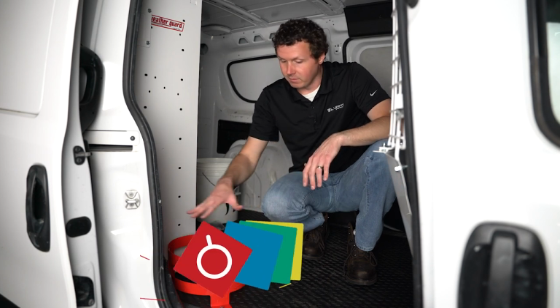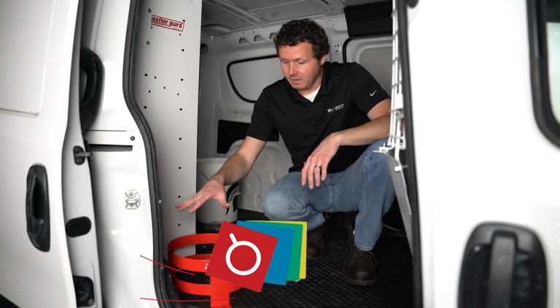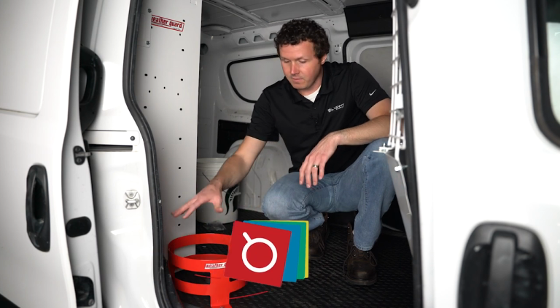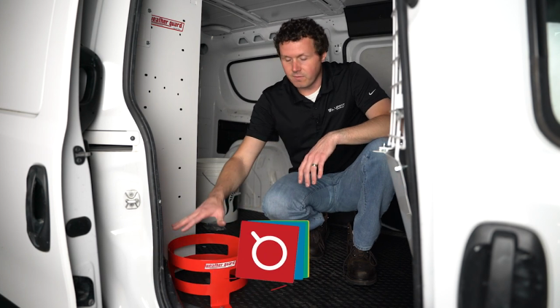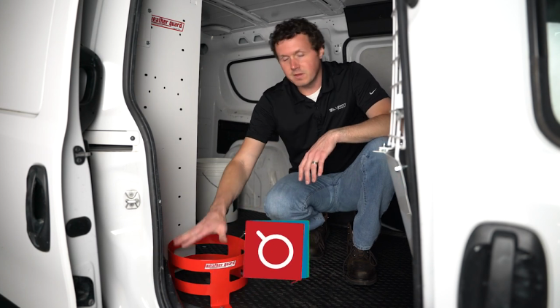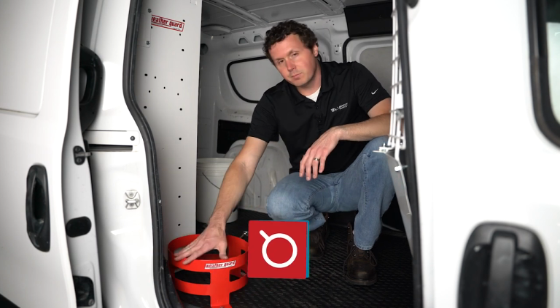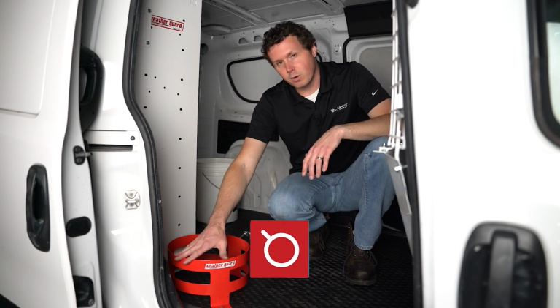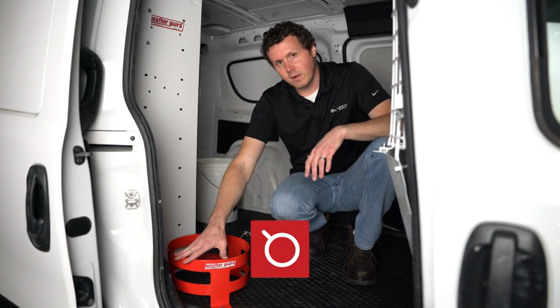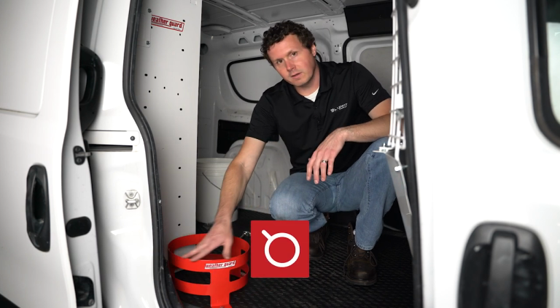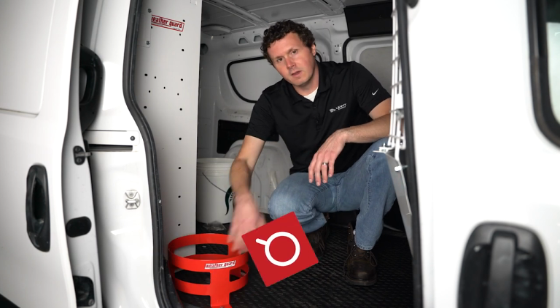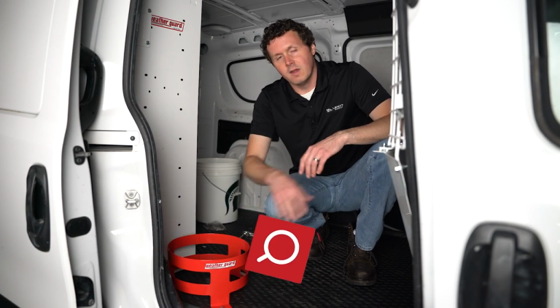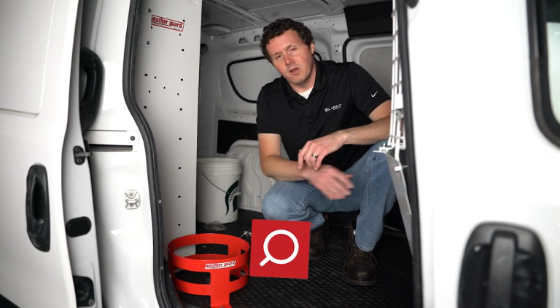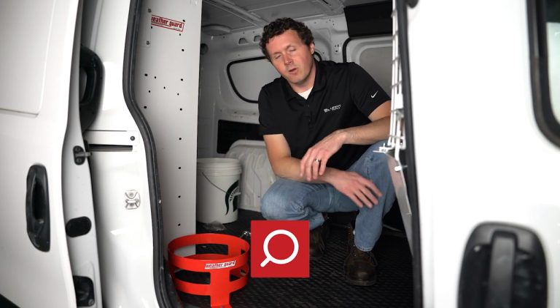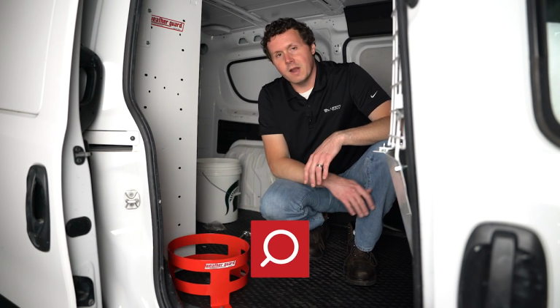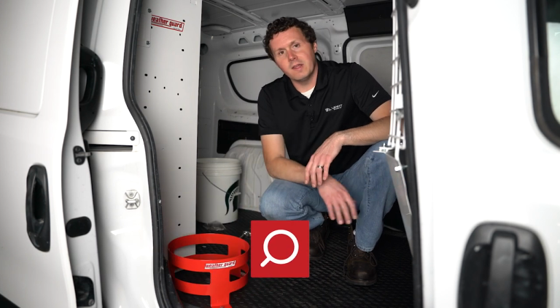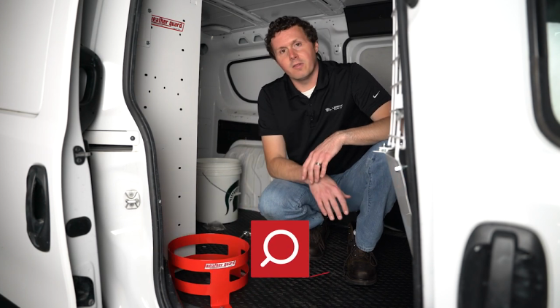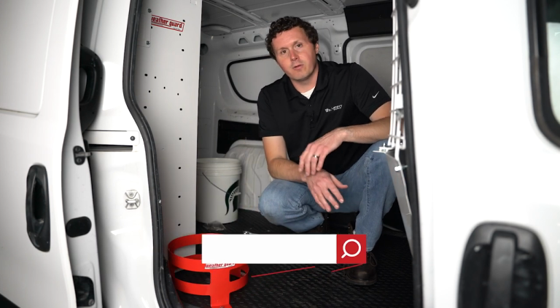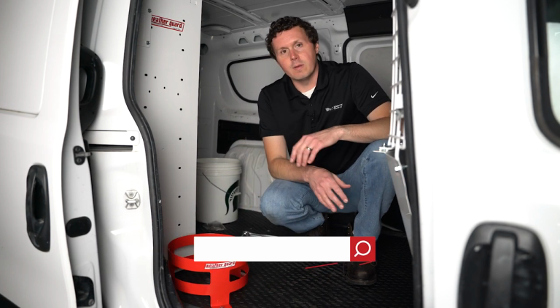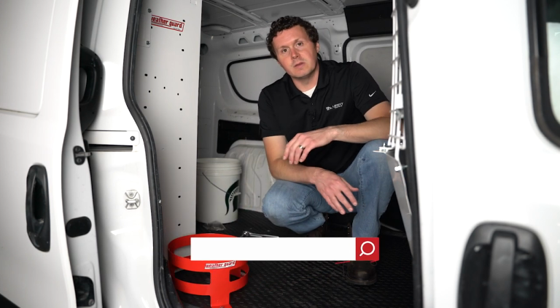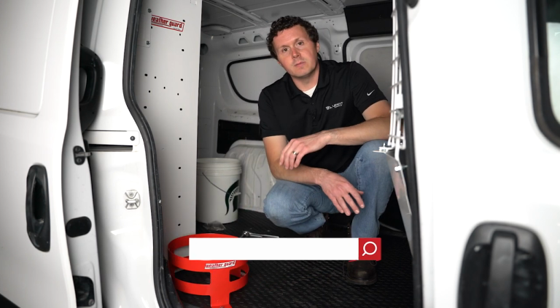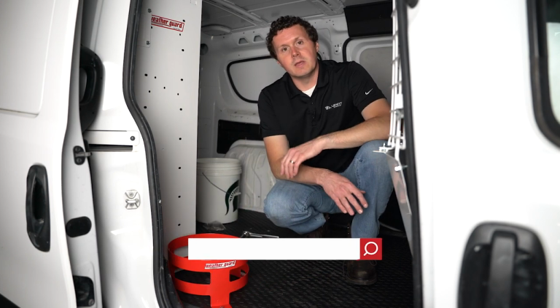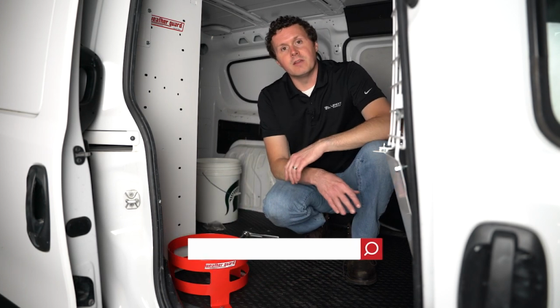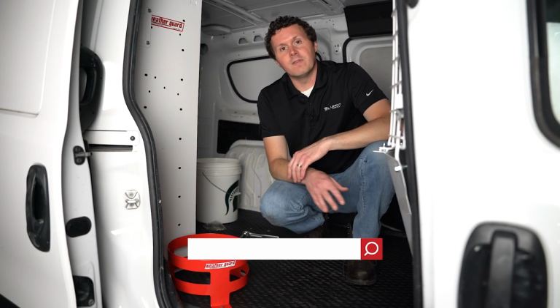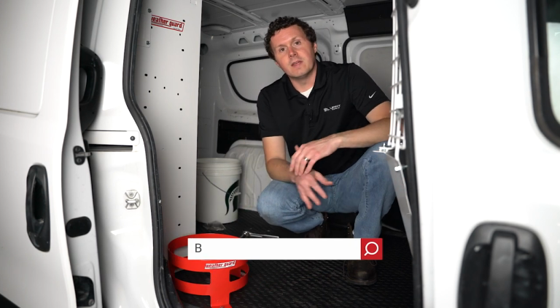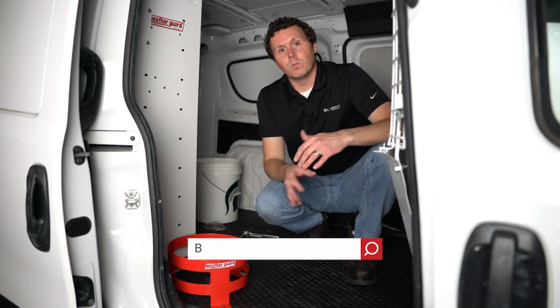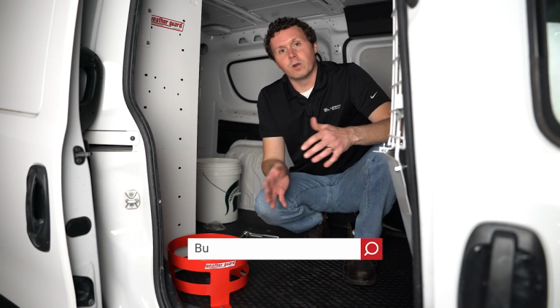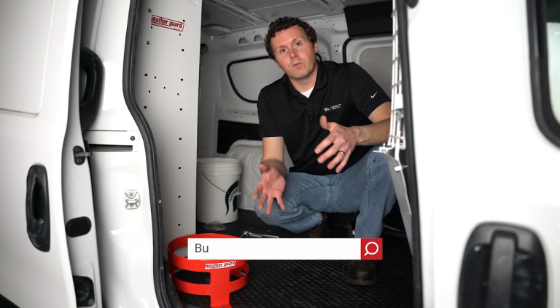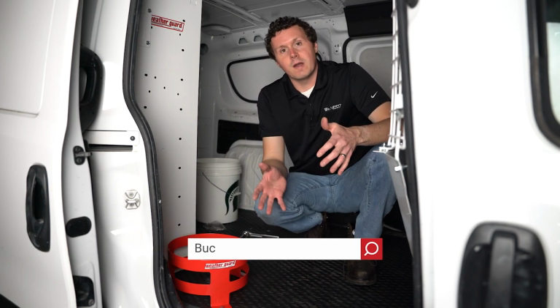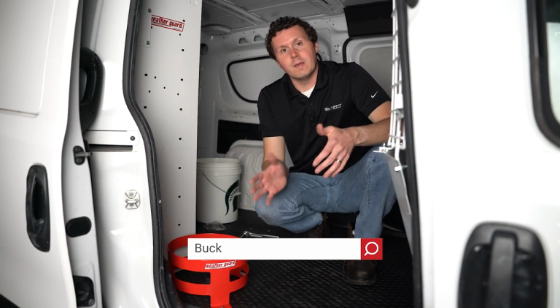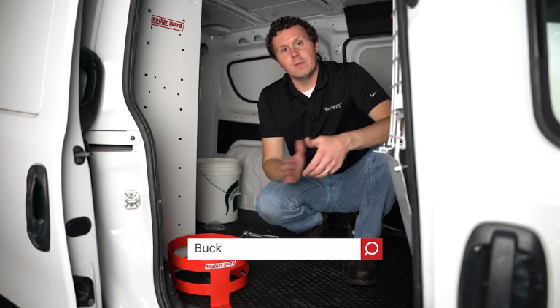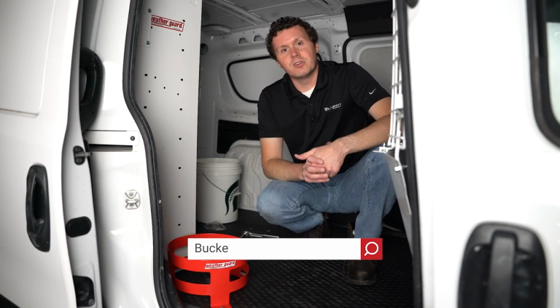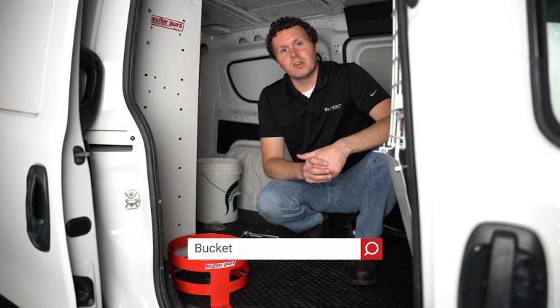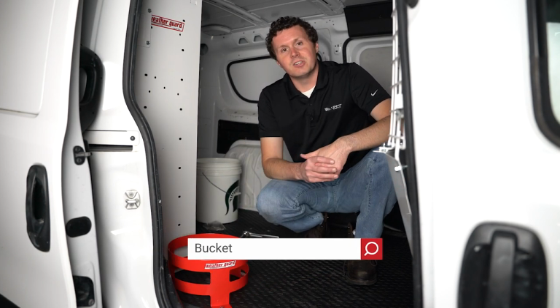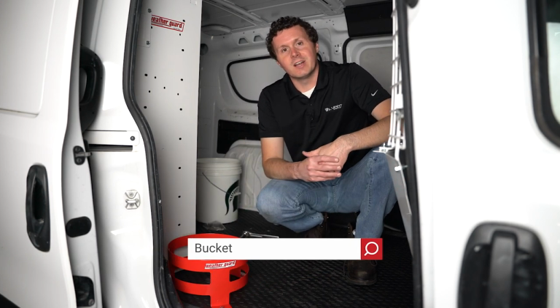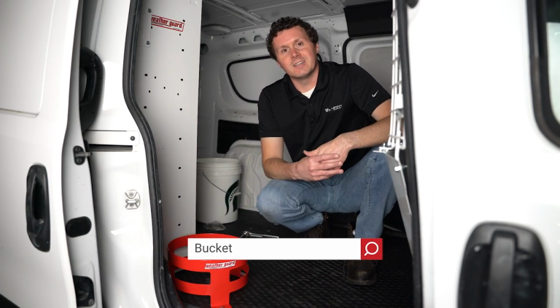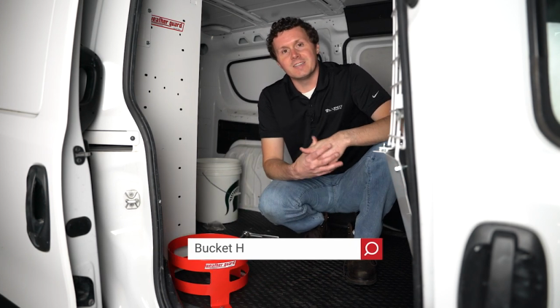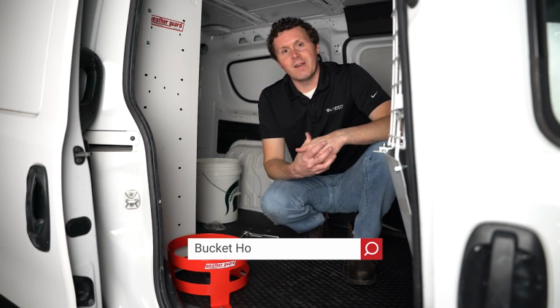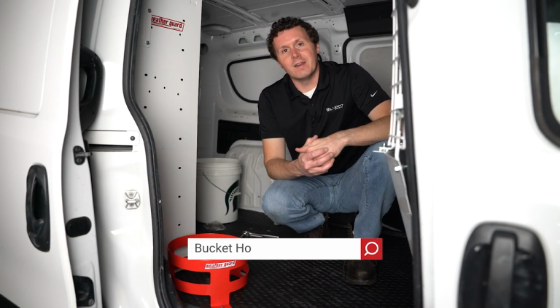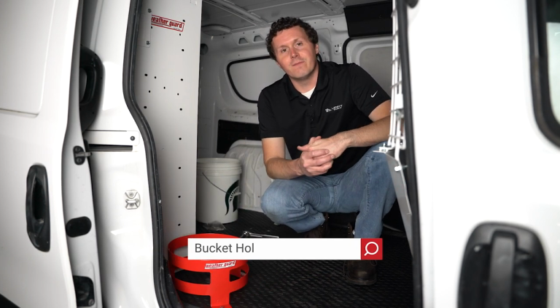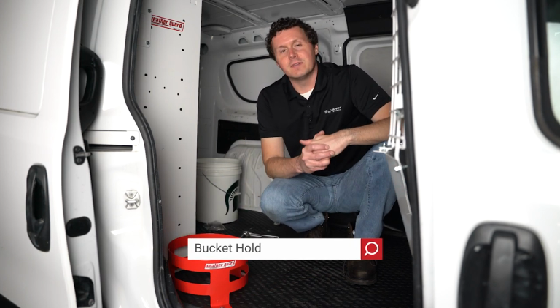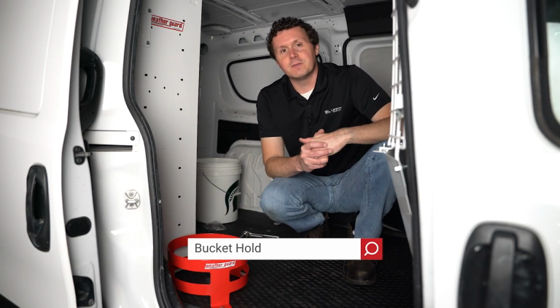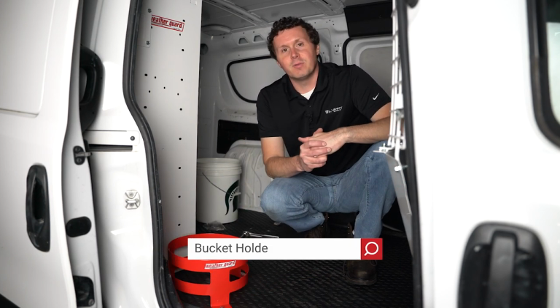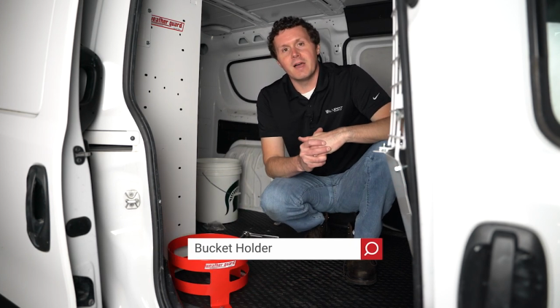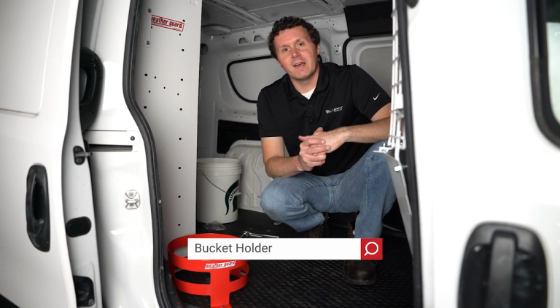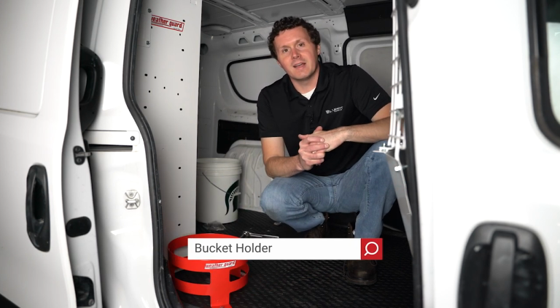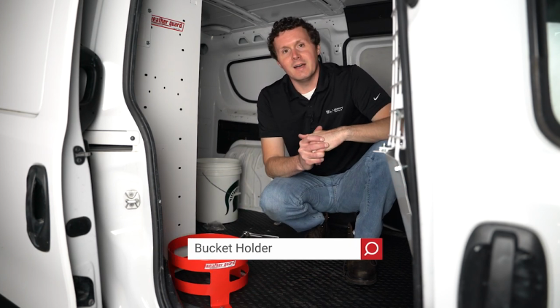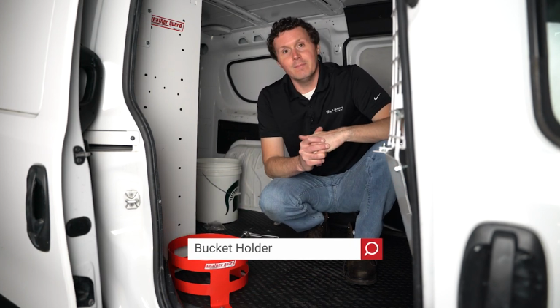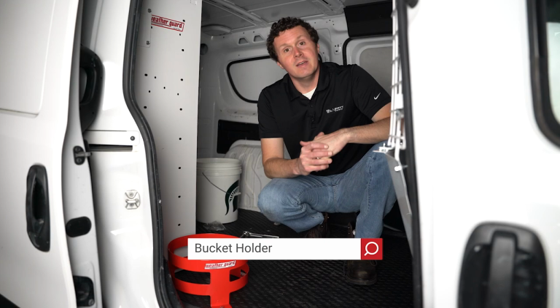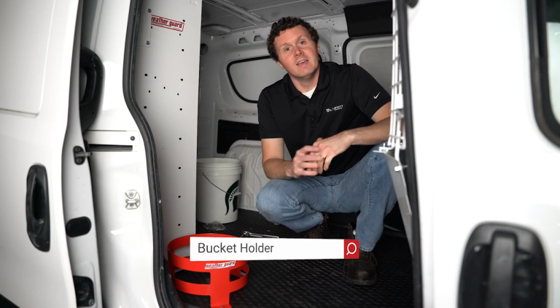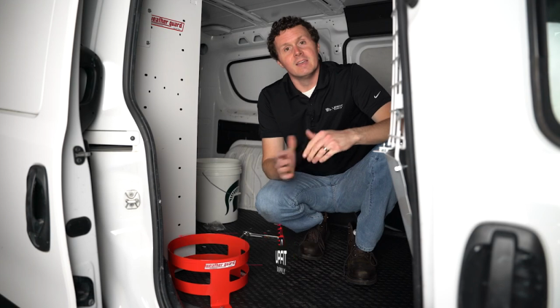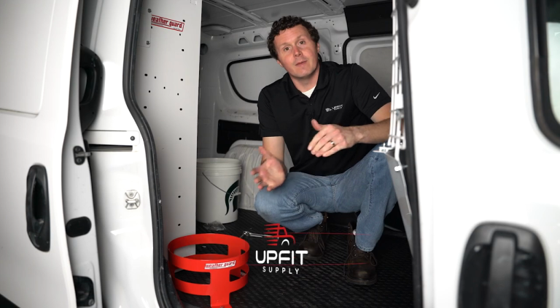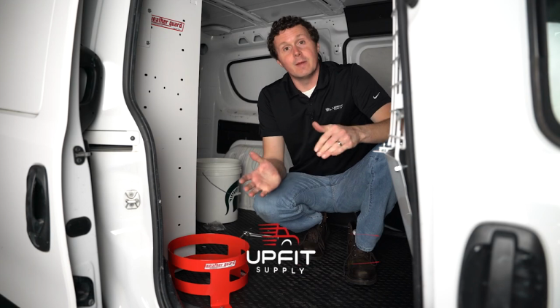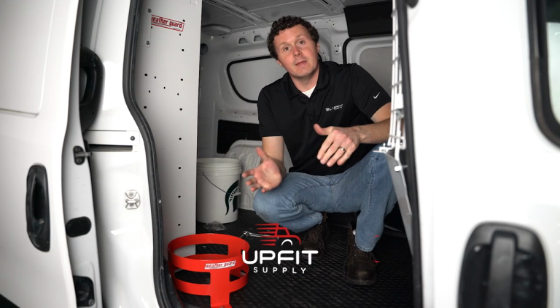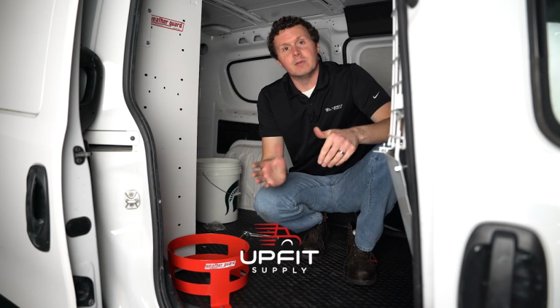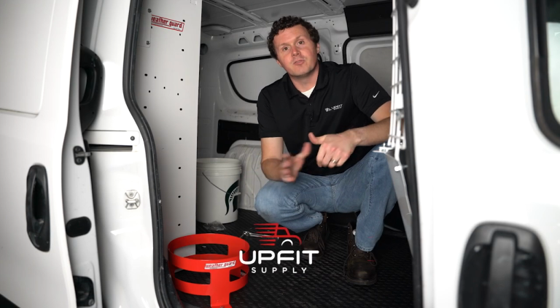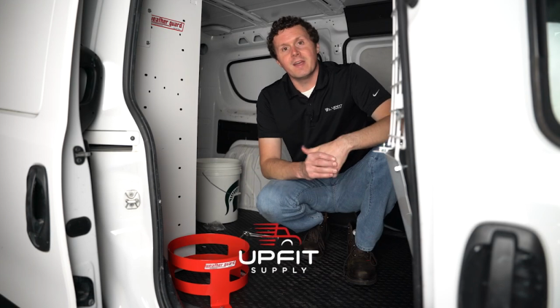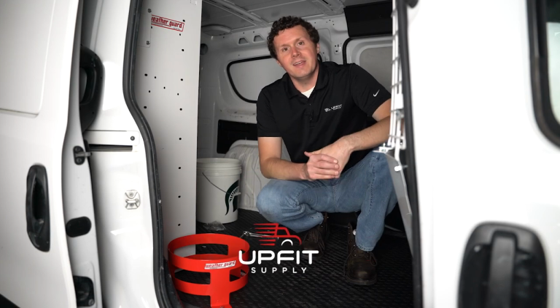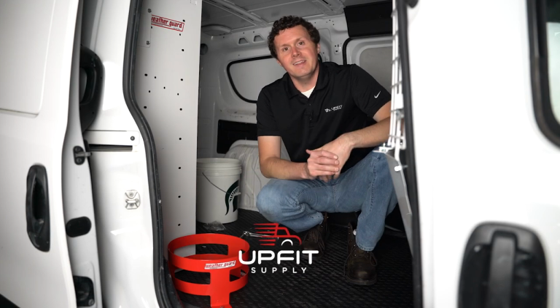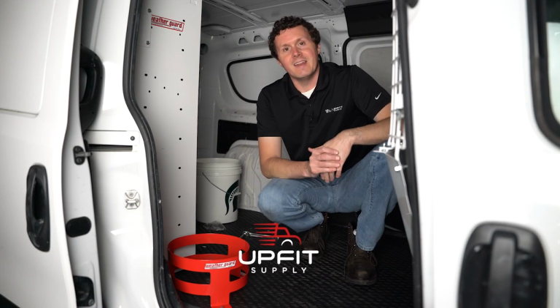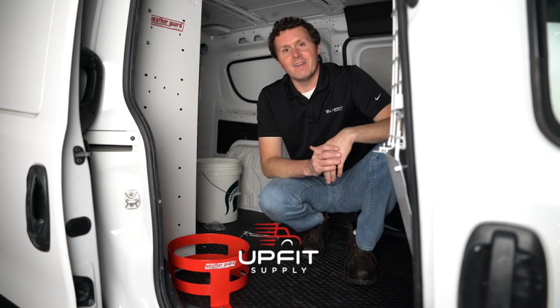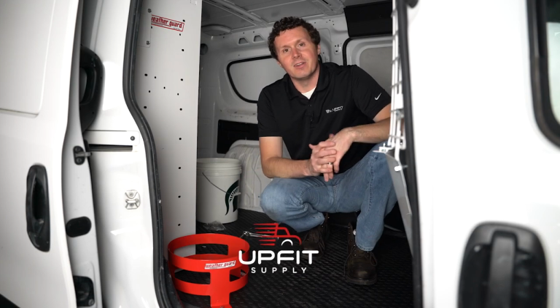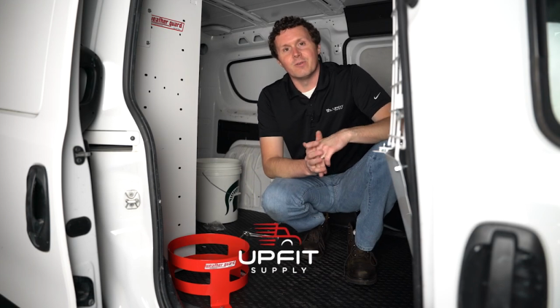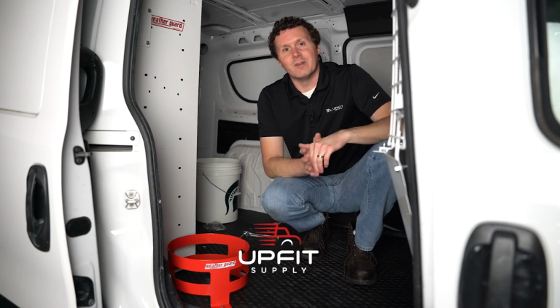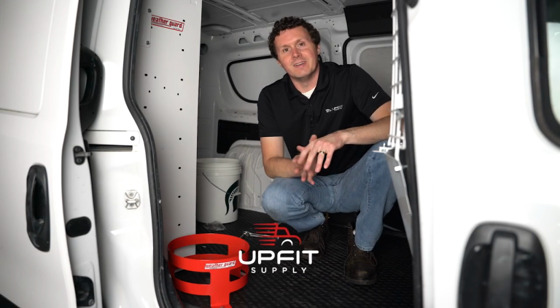If you're looking for this product or any other equipment to make your van work ready, be sure to check us out at upfitsupply.com. My name is Ryan, and have a good one.